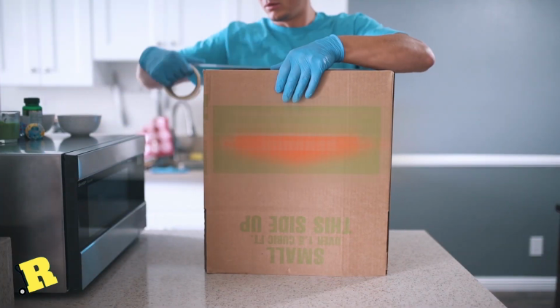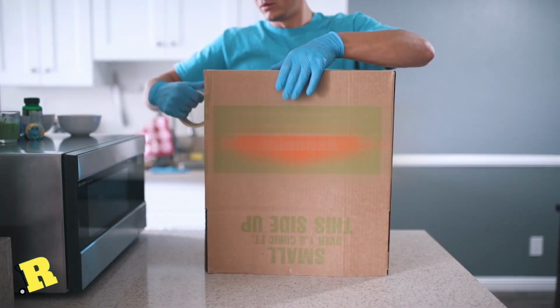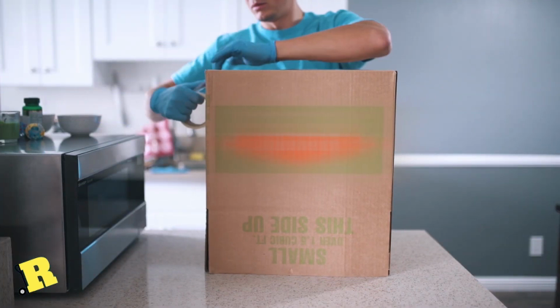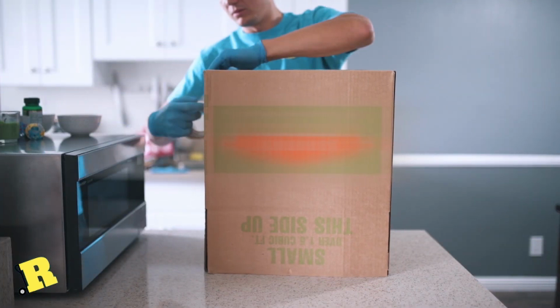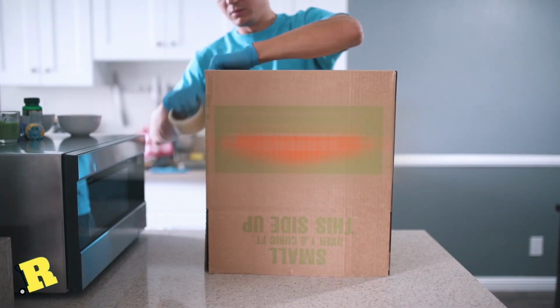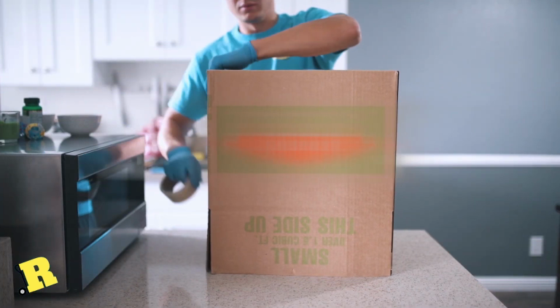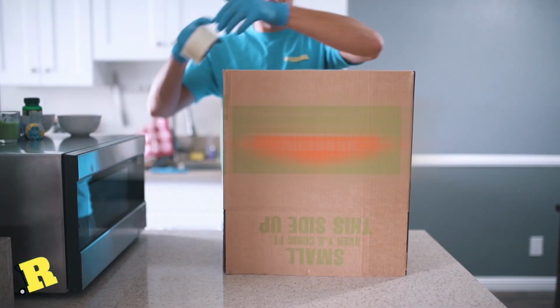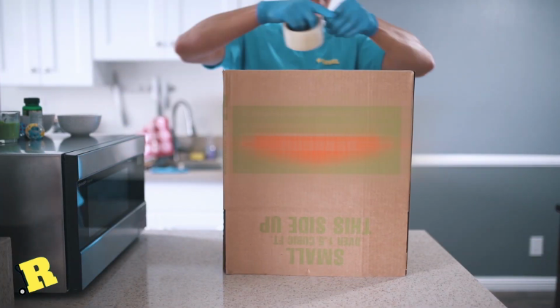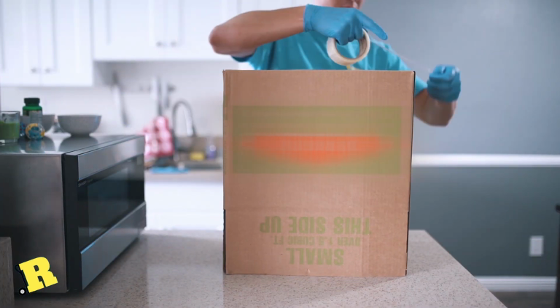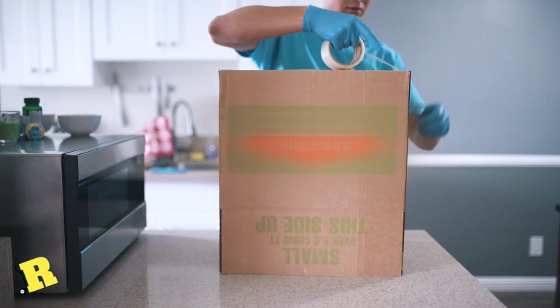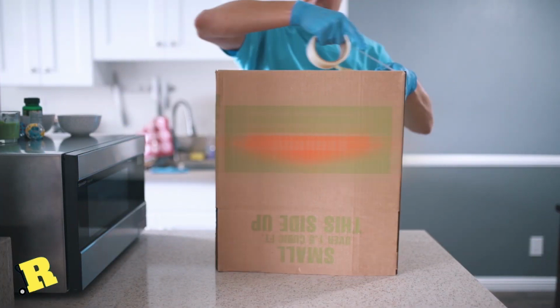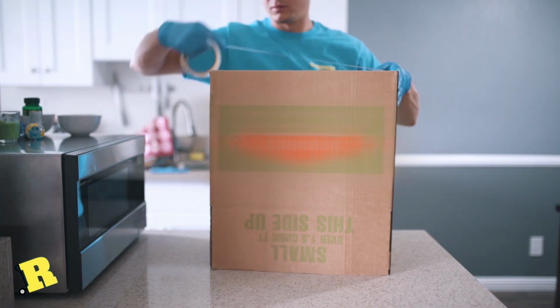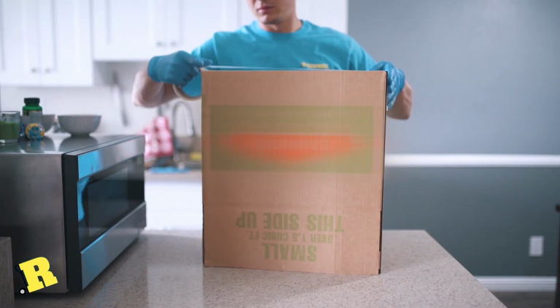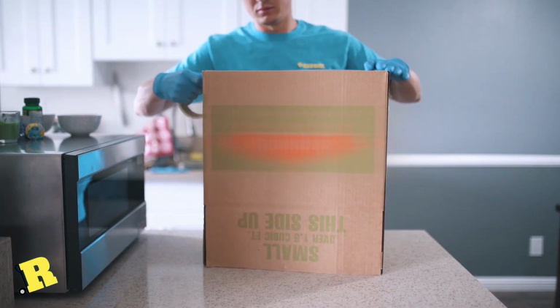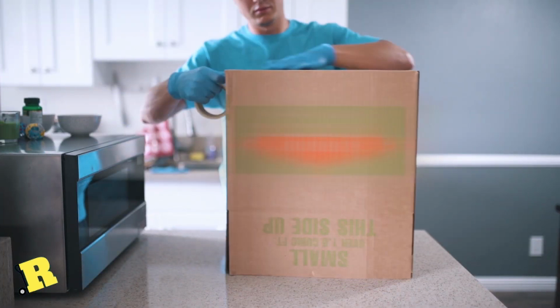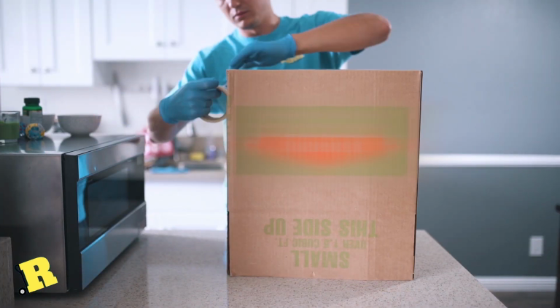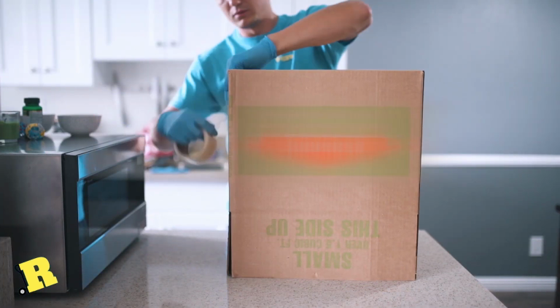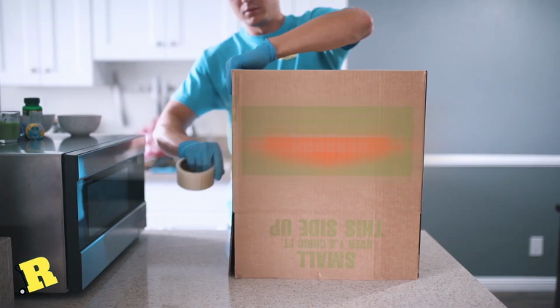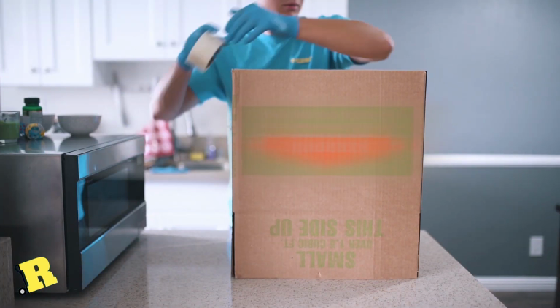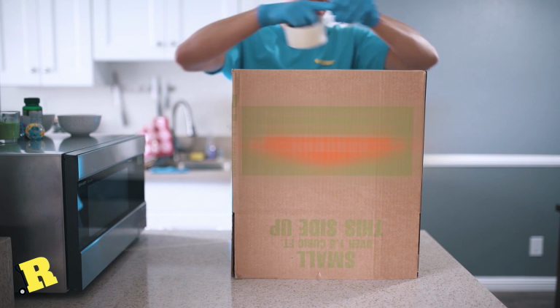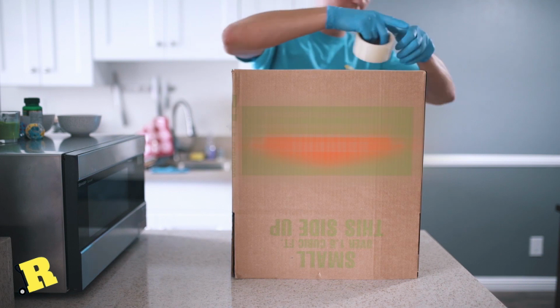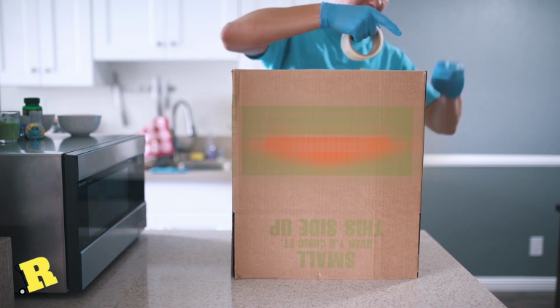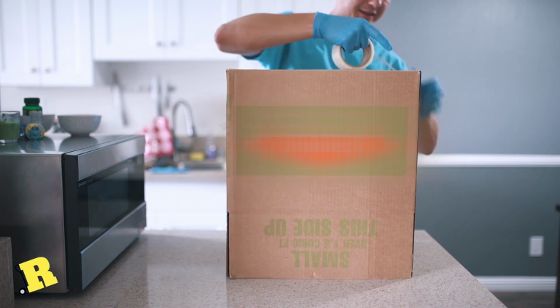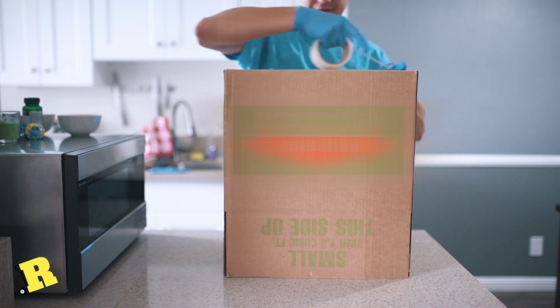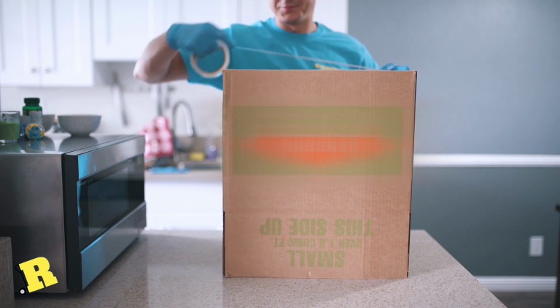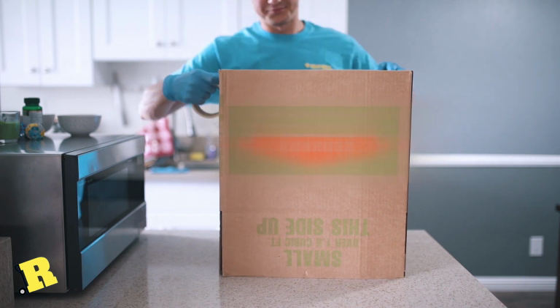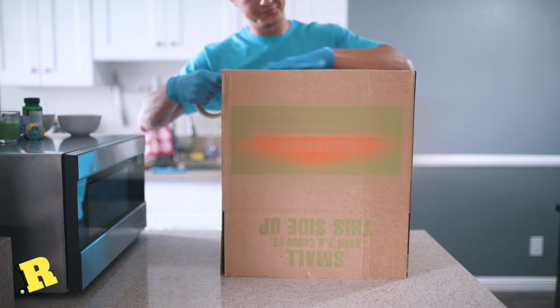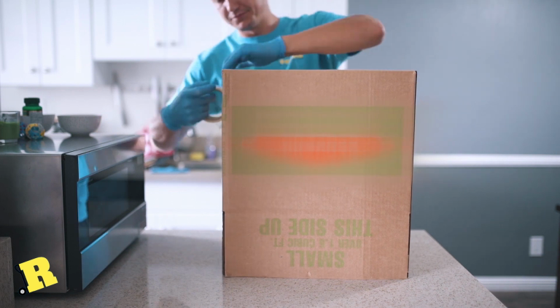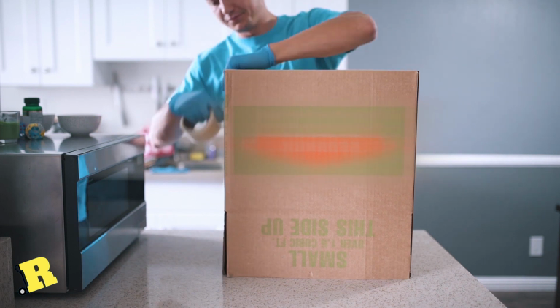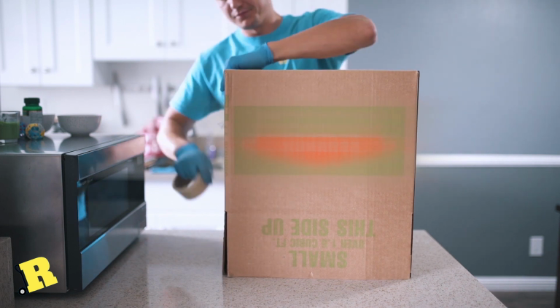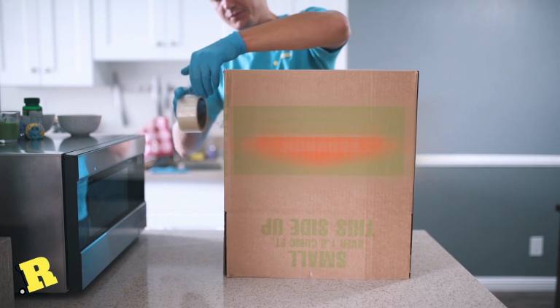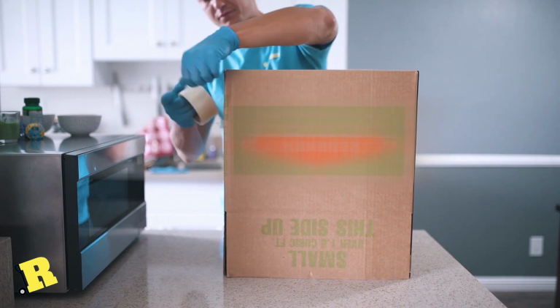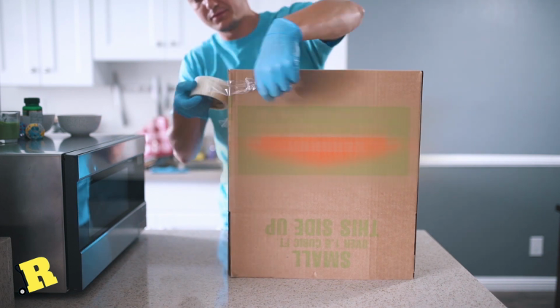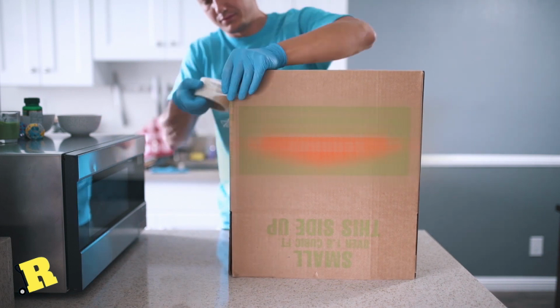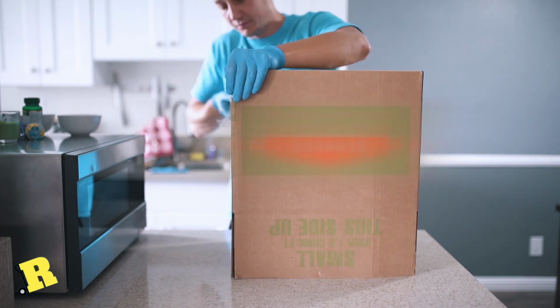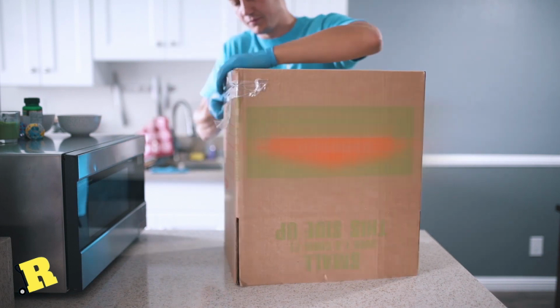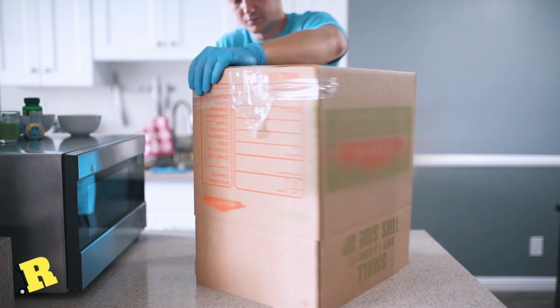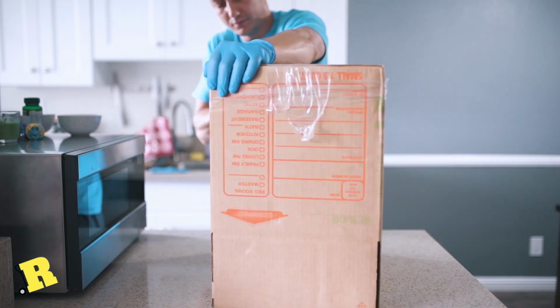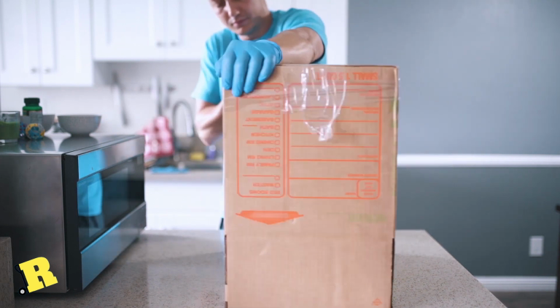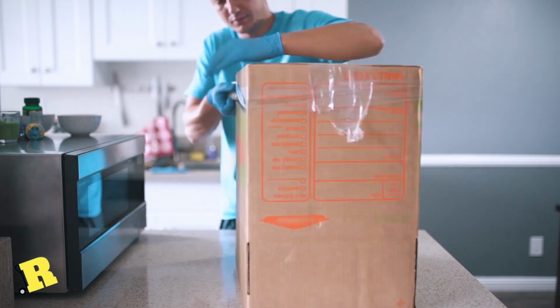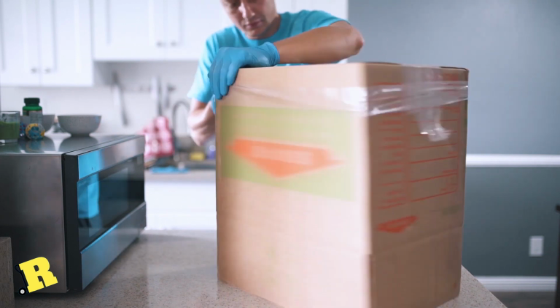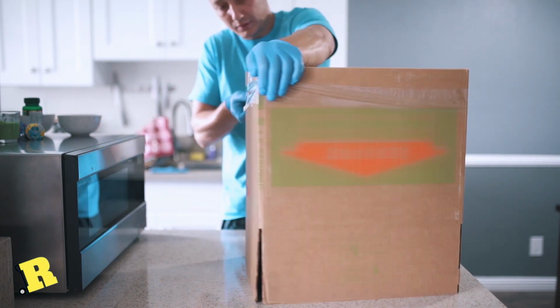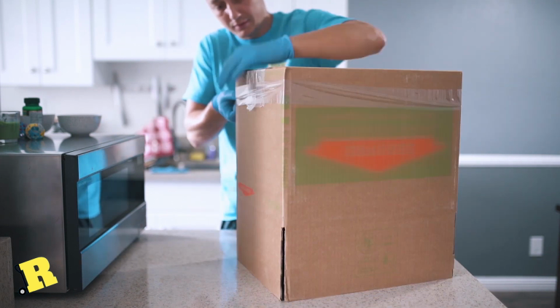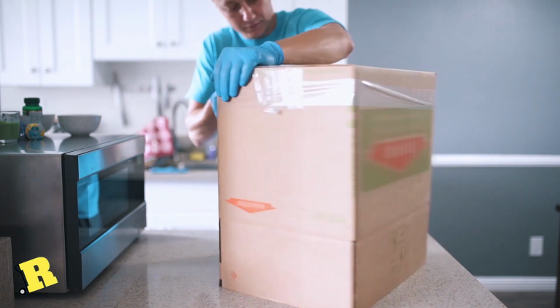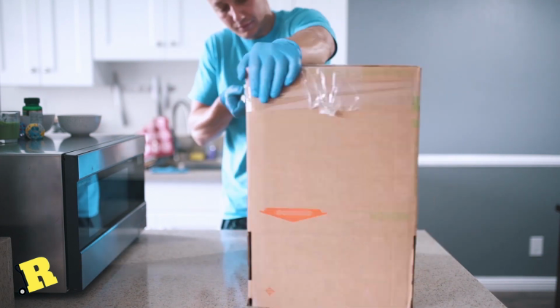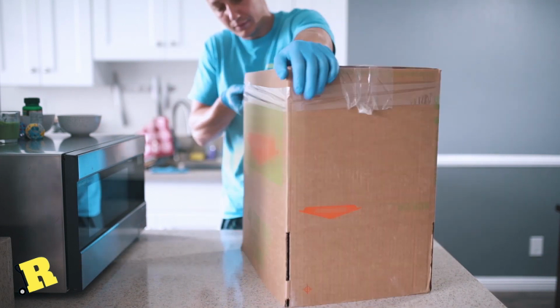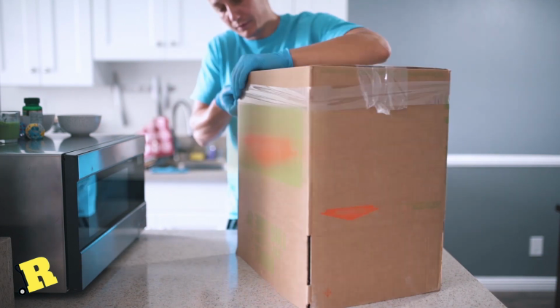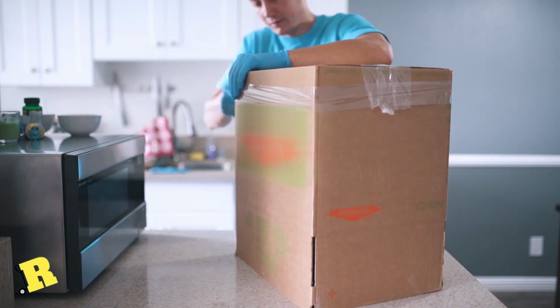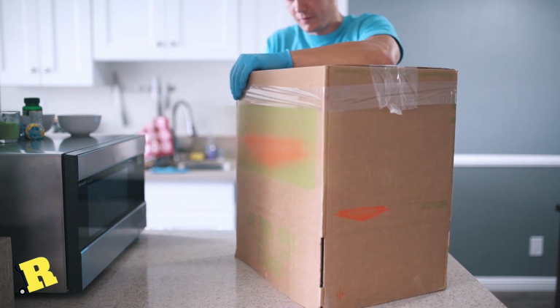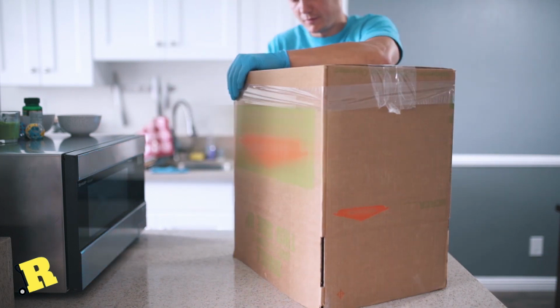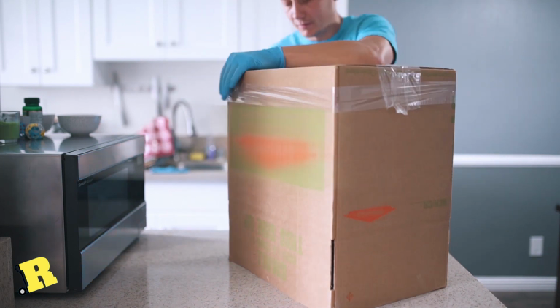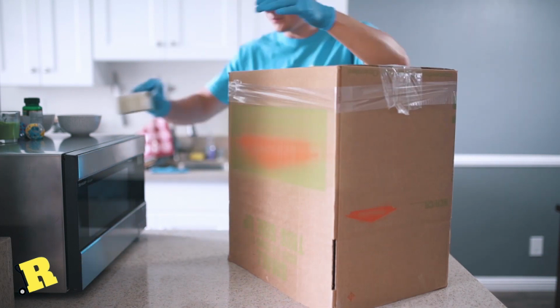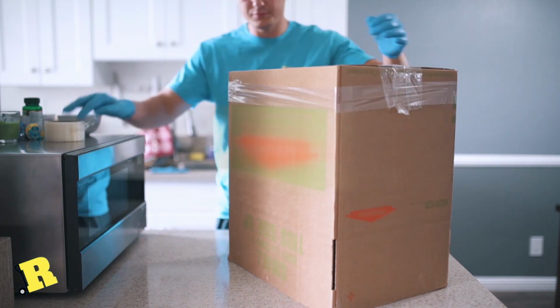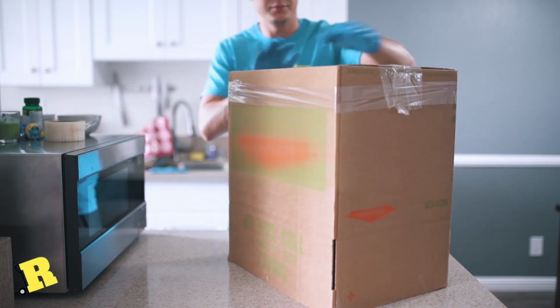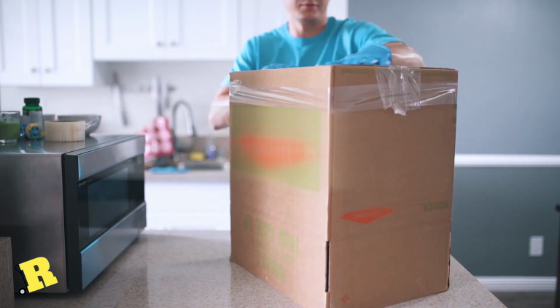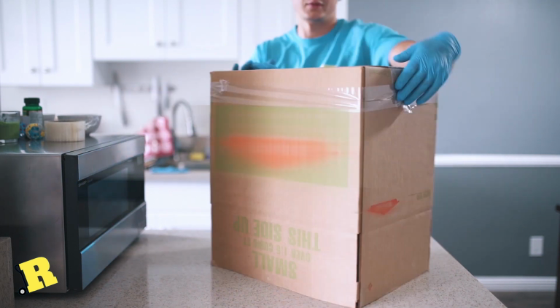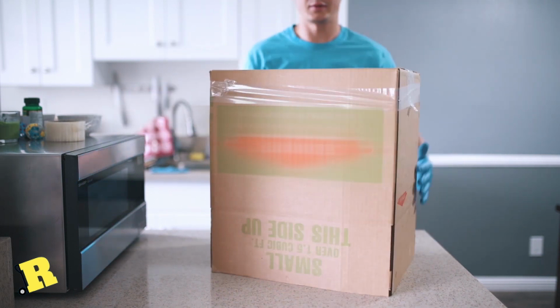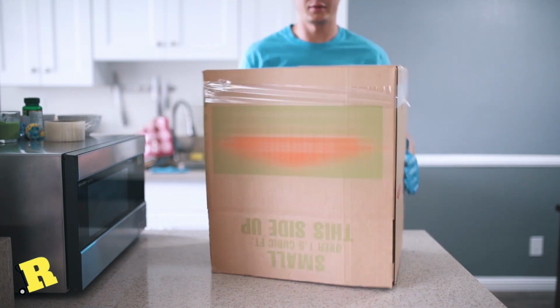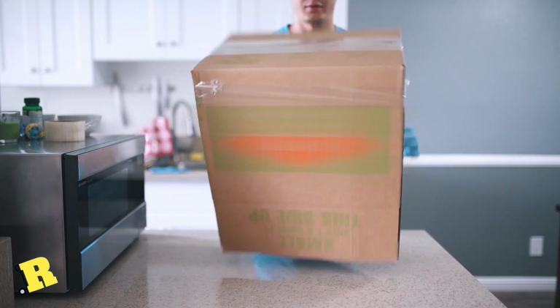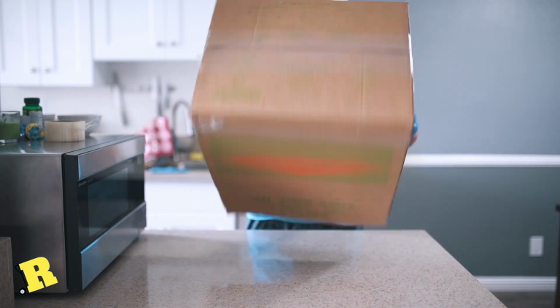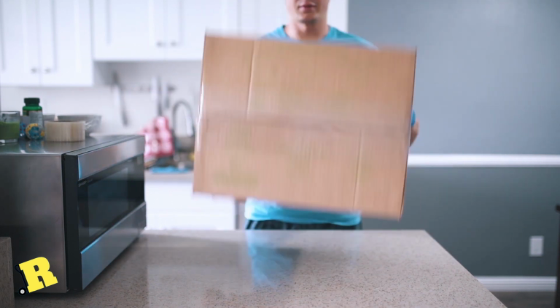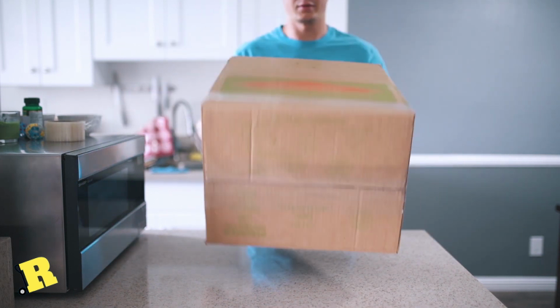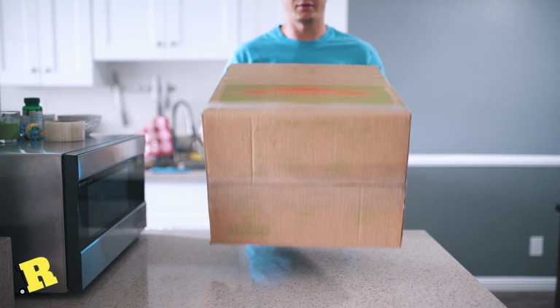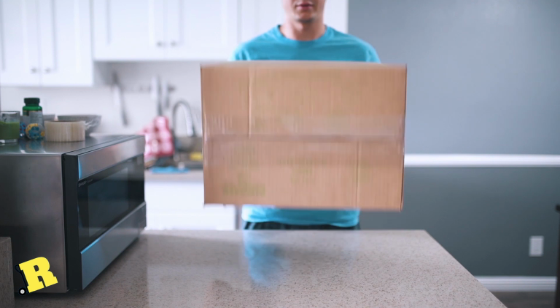Prepare the box. Use the tape — this is the most important part of the process. All fragile items must be in a small box, not a medium or large one.